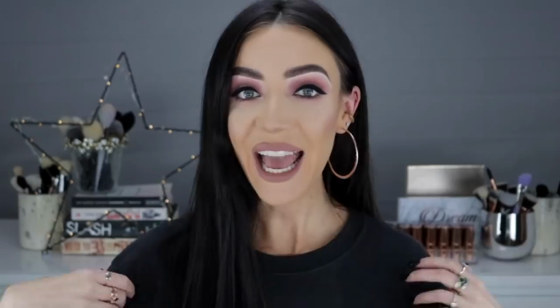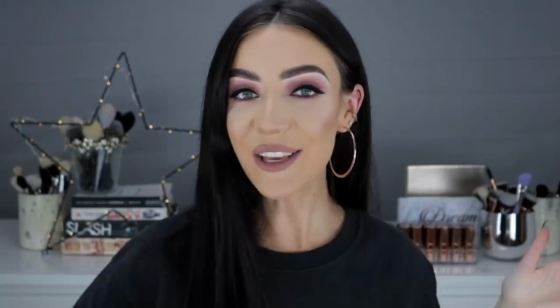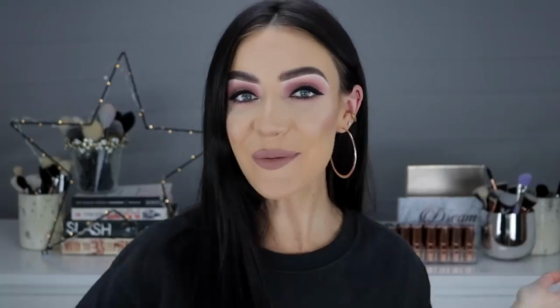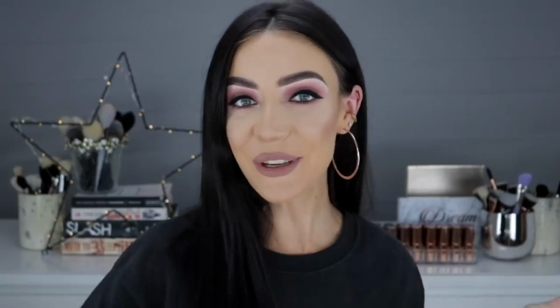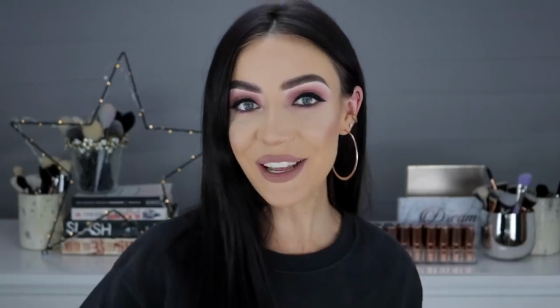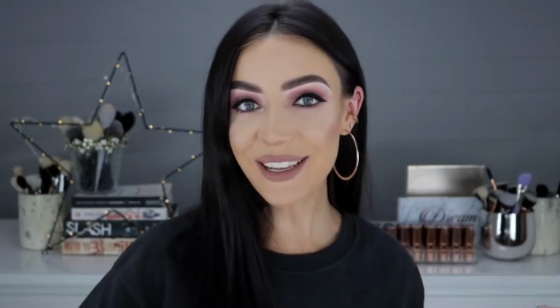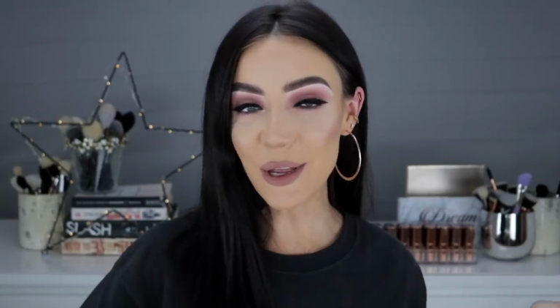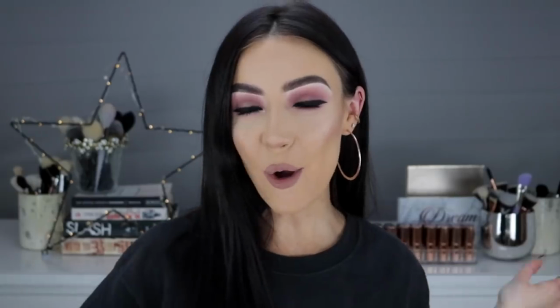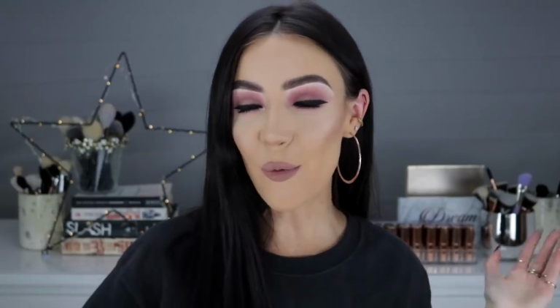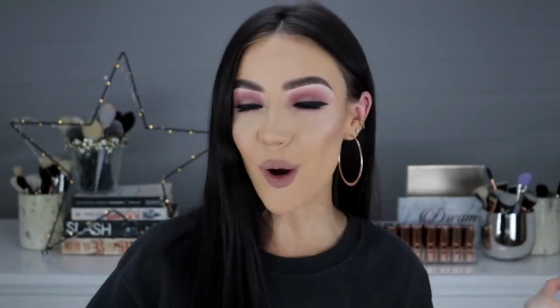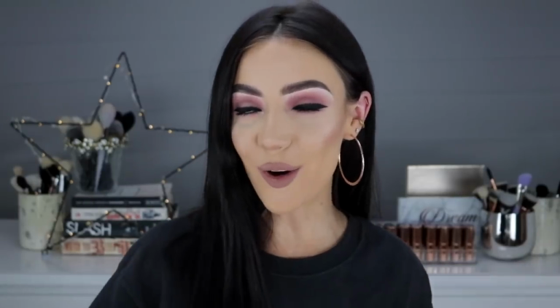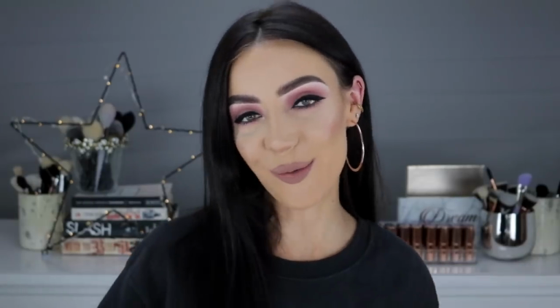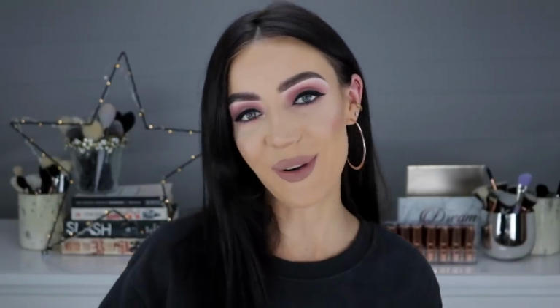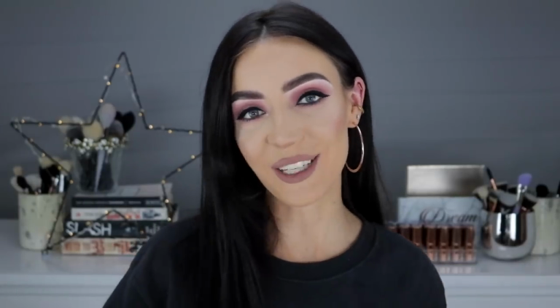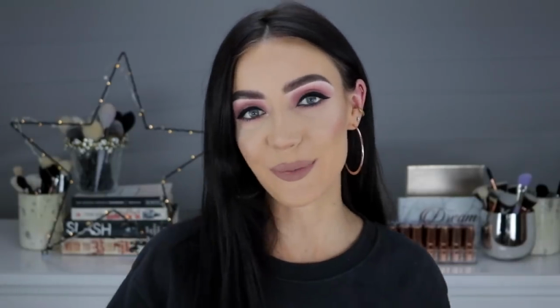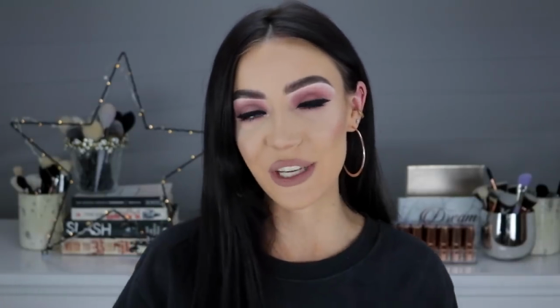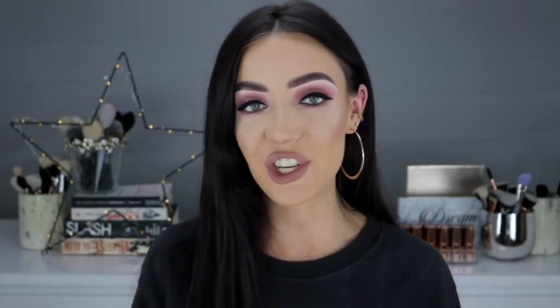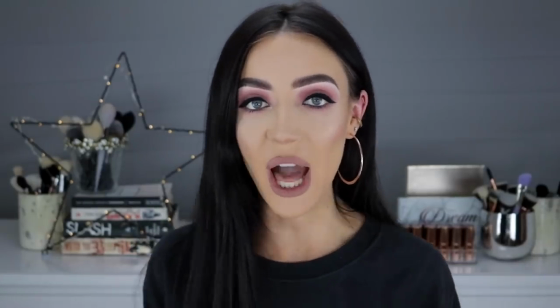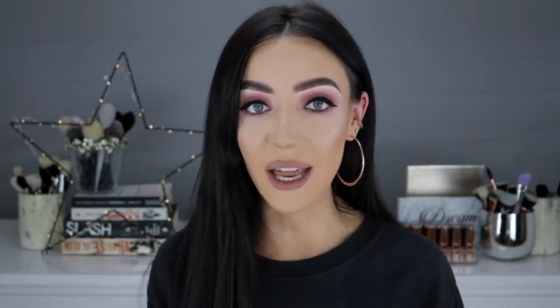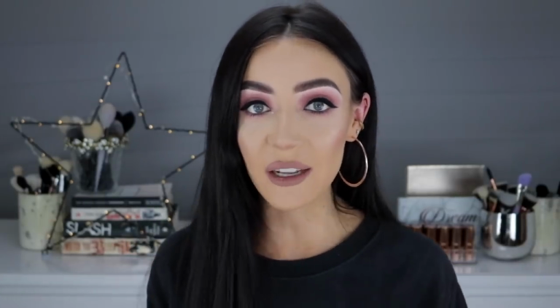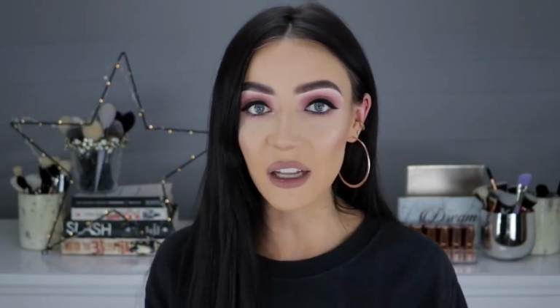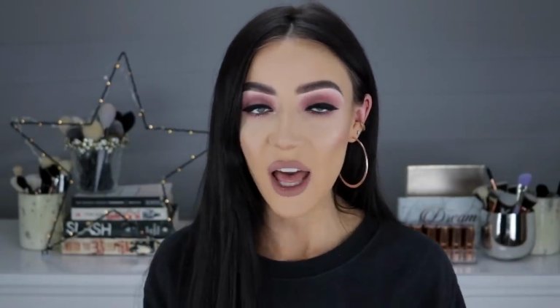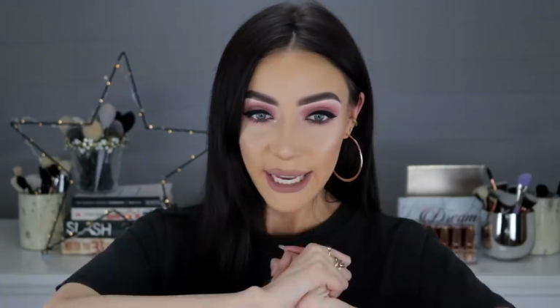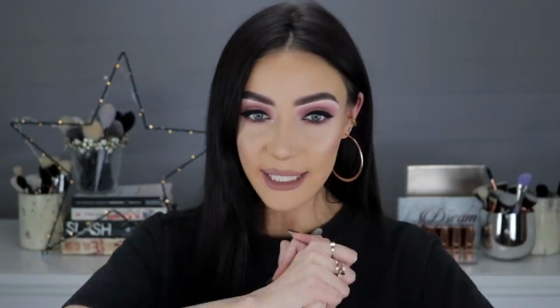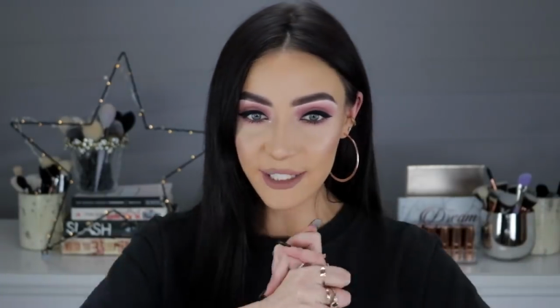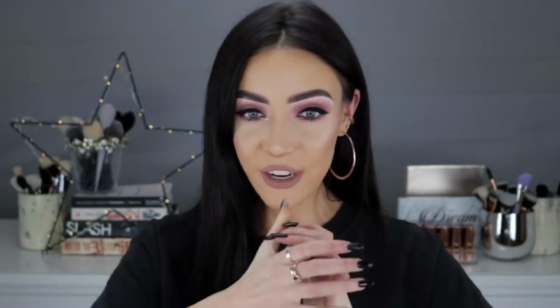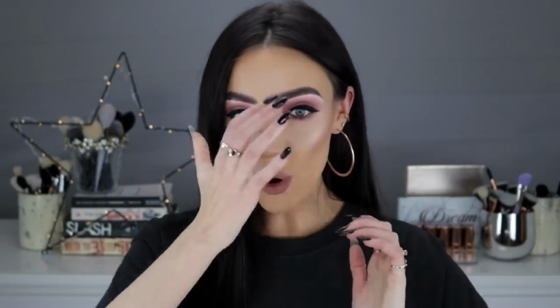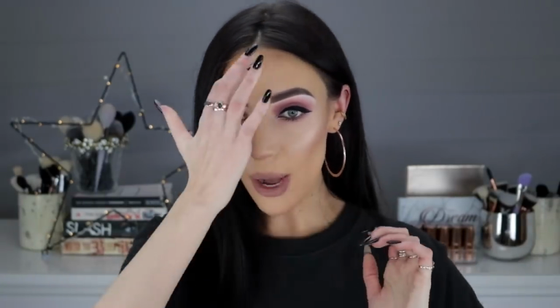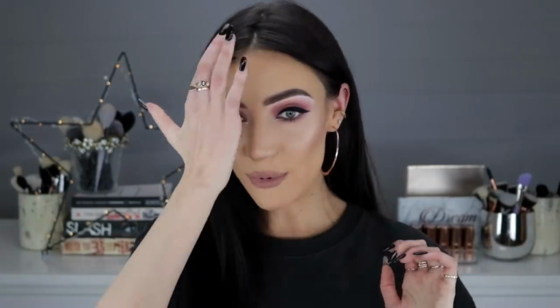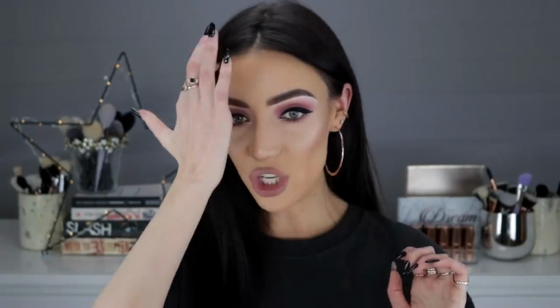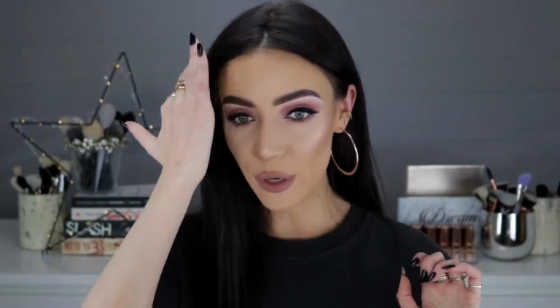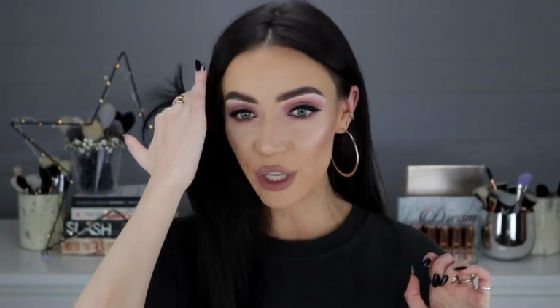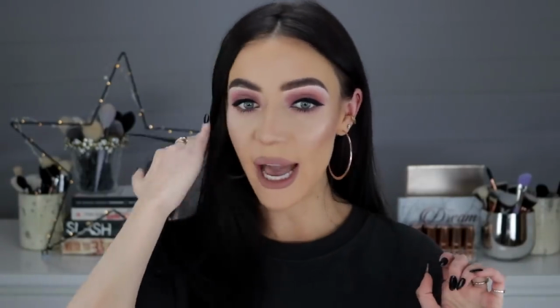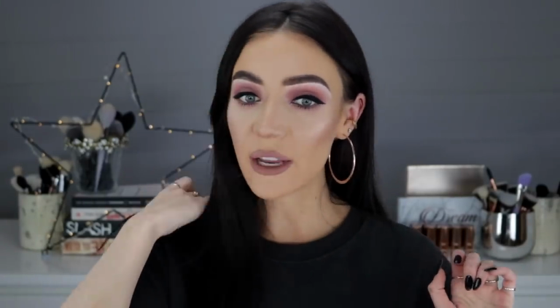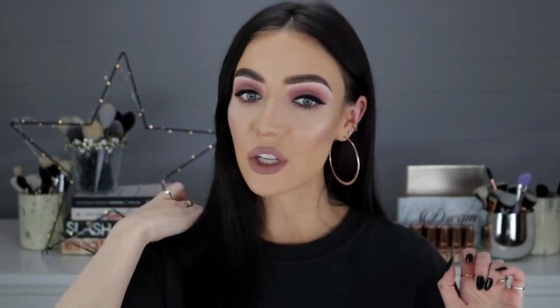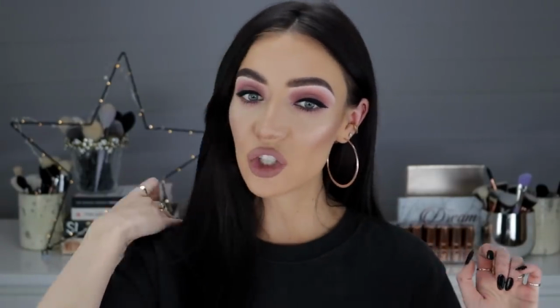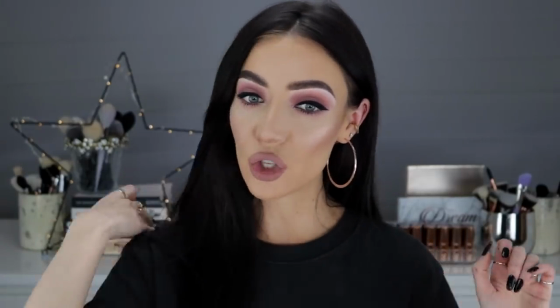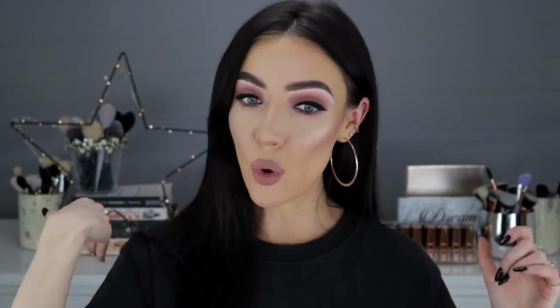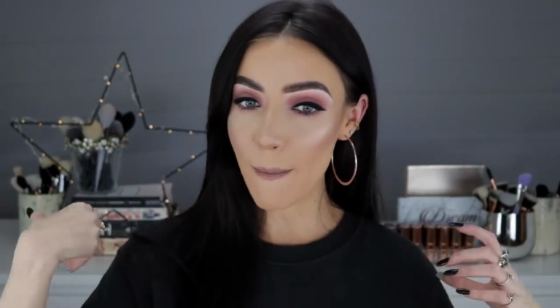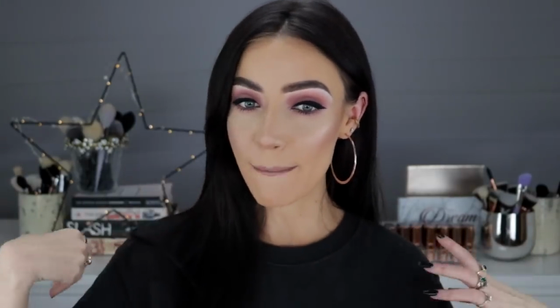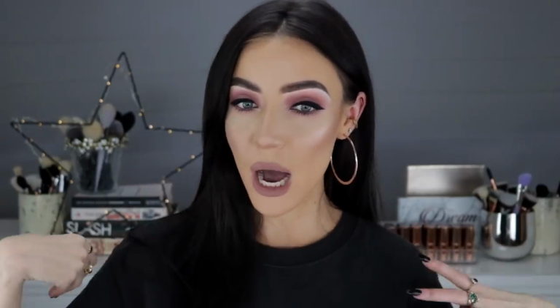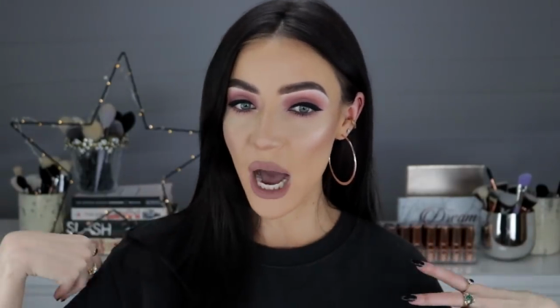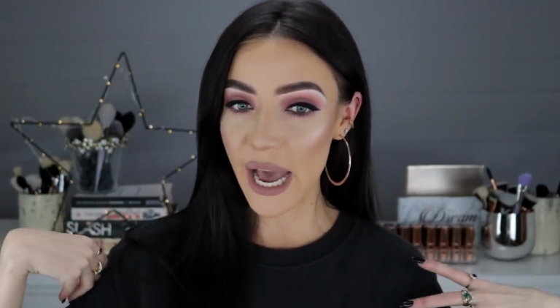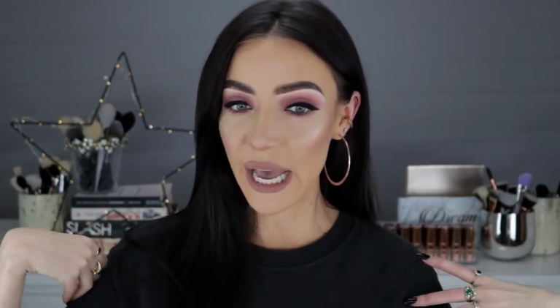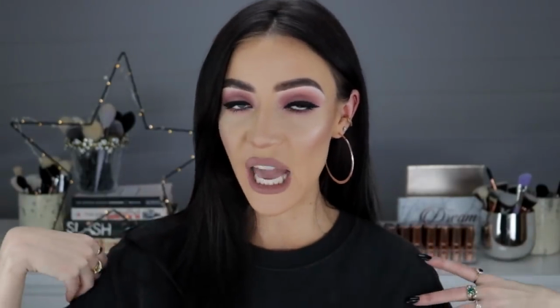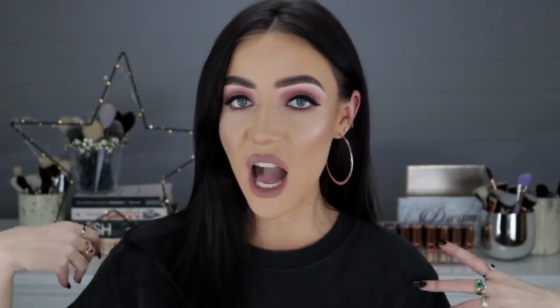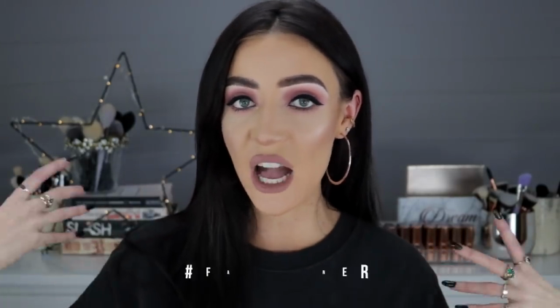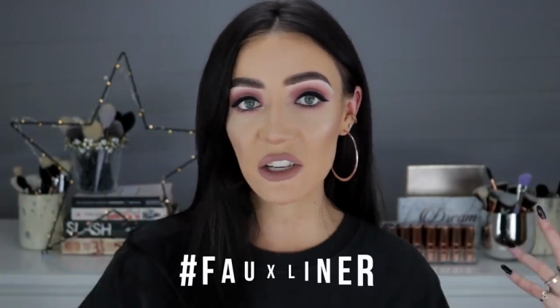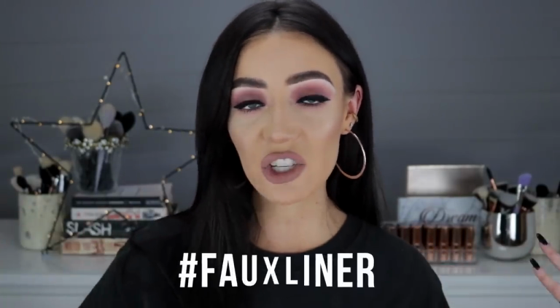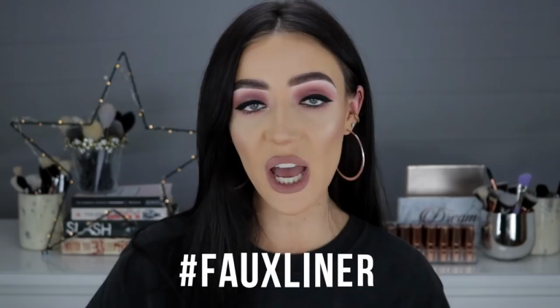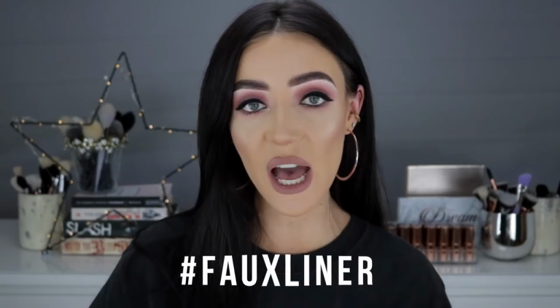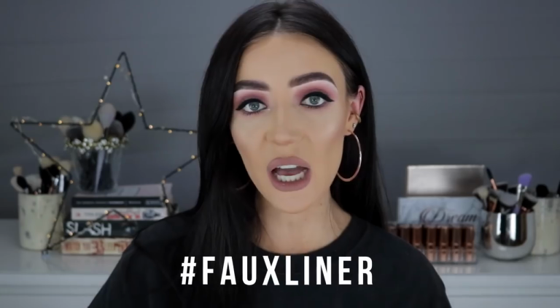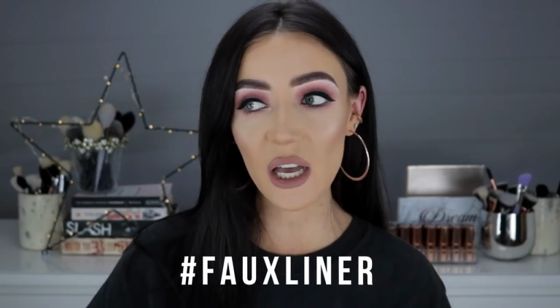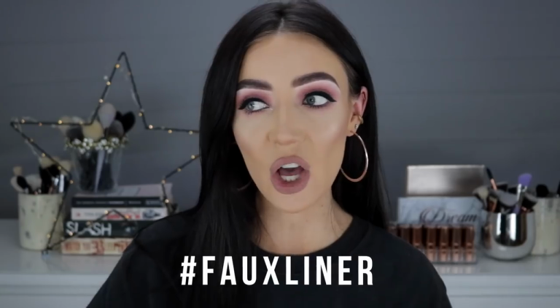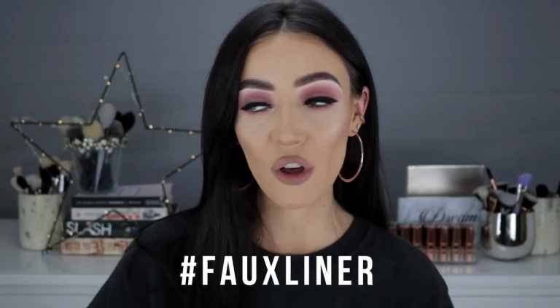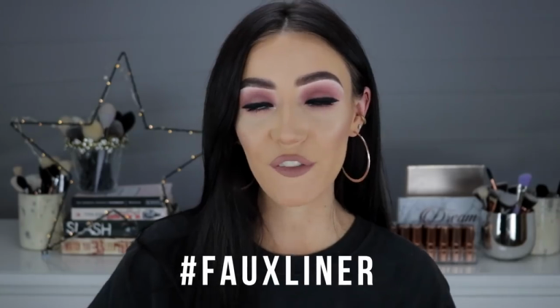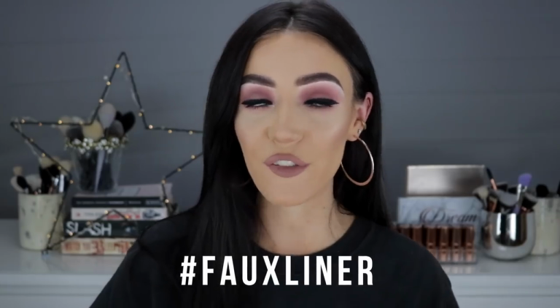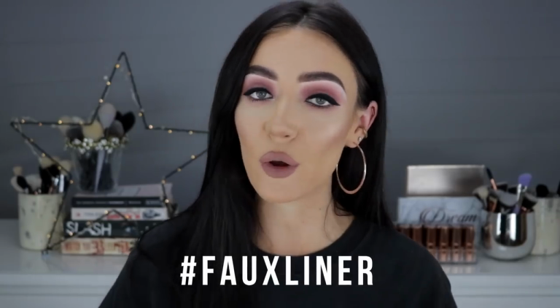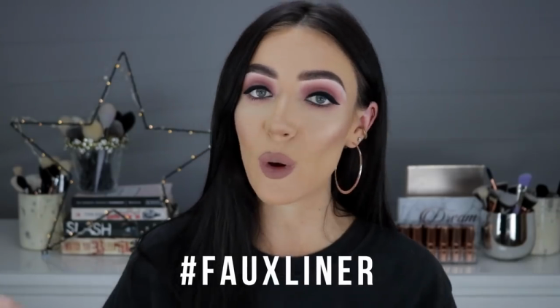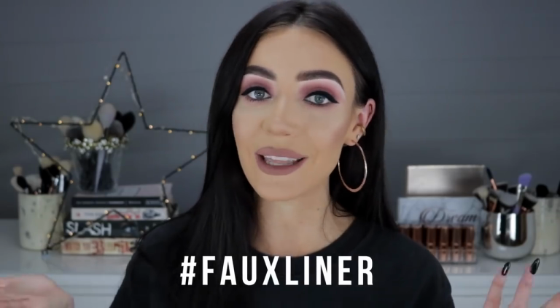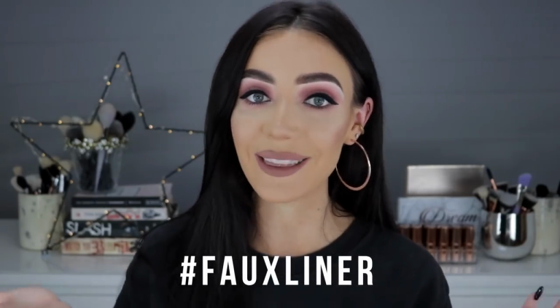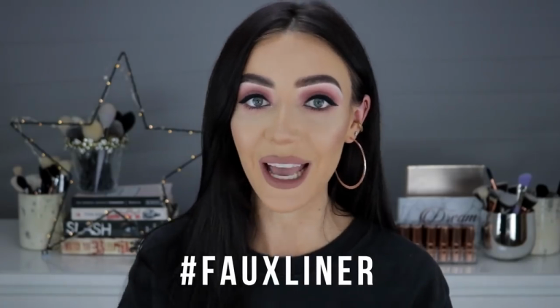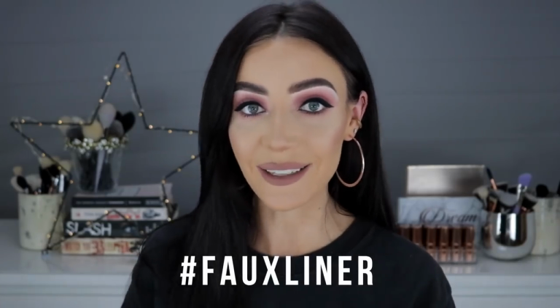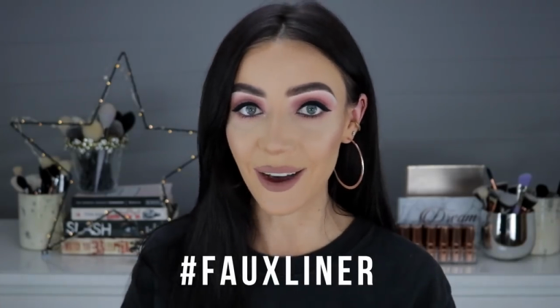Hey you beauties! Welcome back to my channel. In this video I'm showing you how to do my hashtag faux liner.